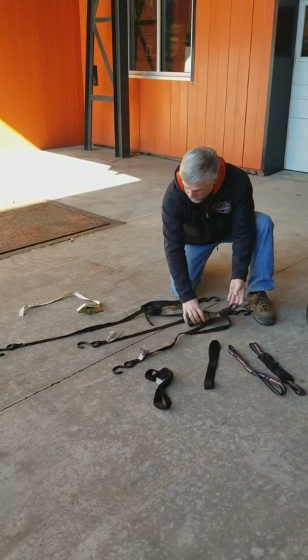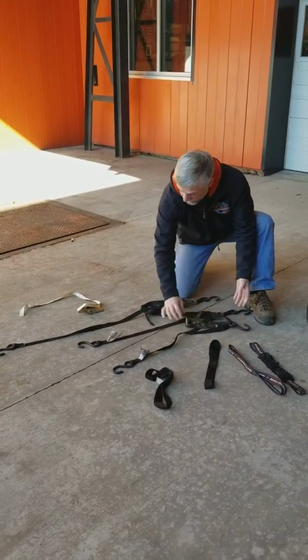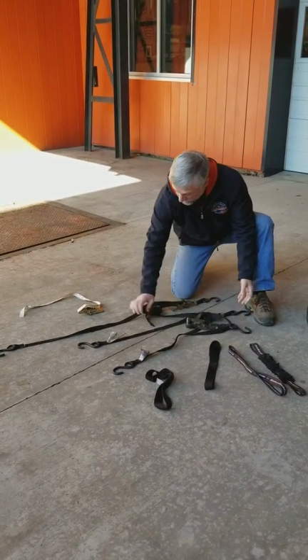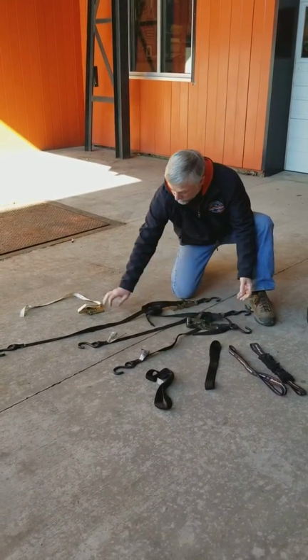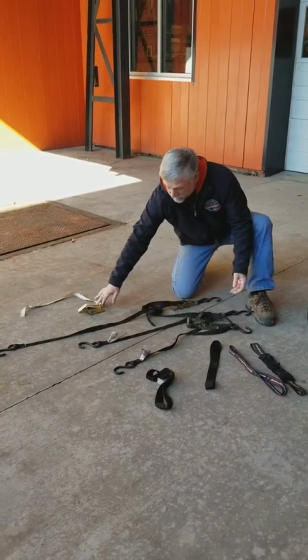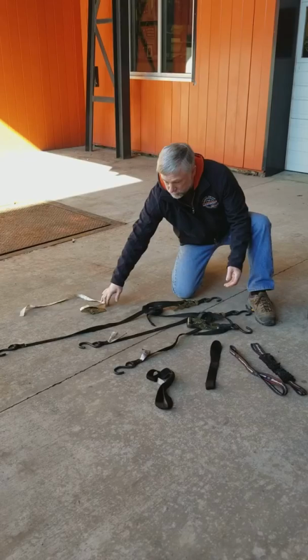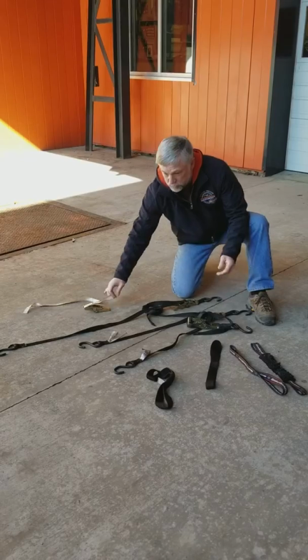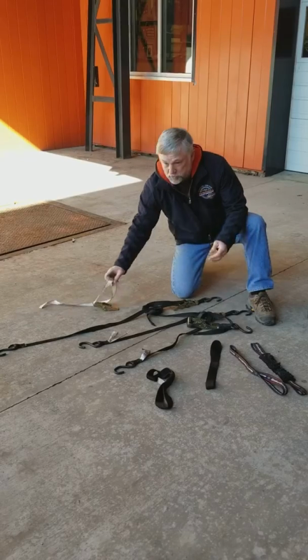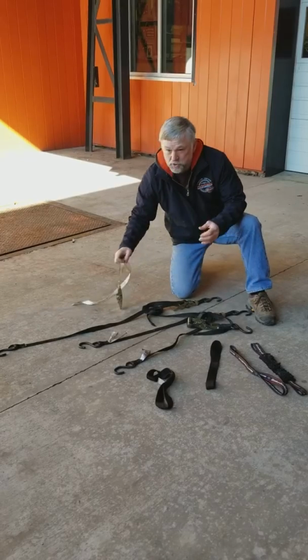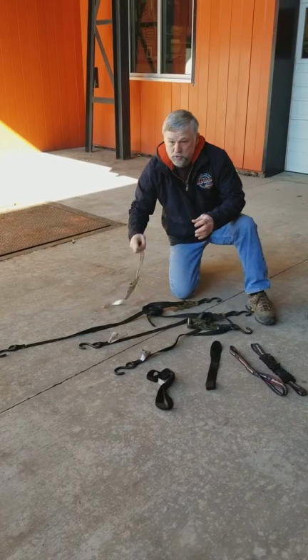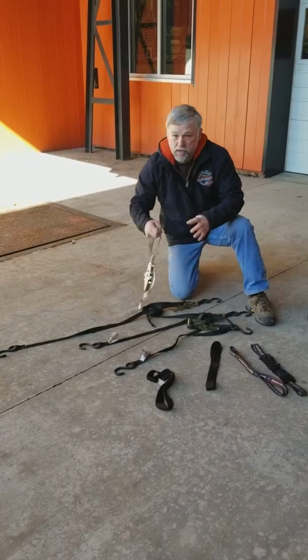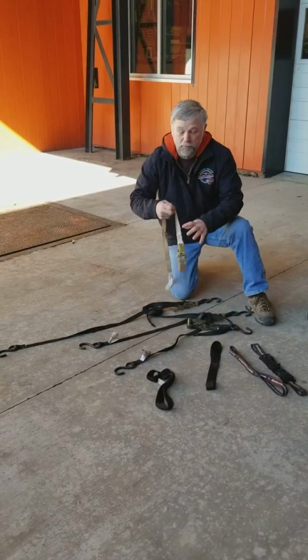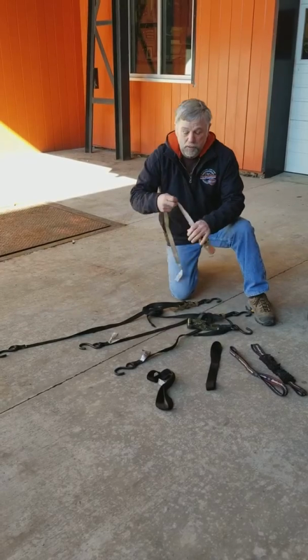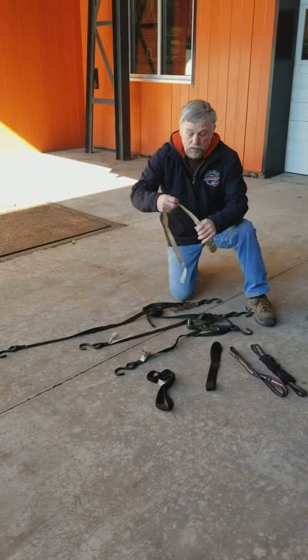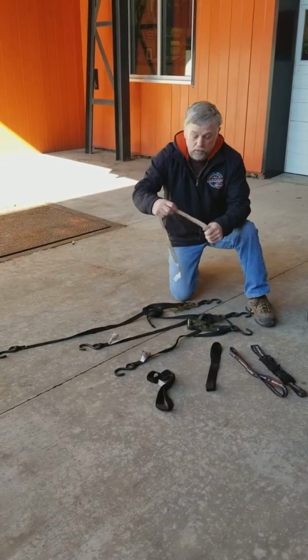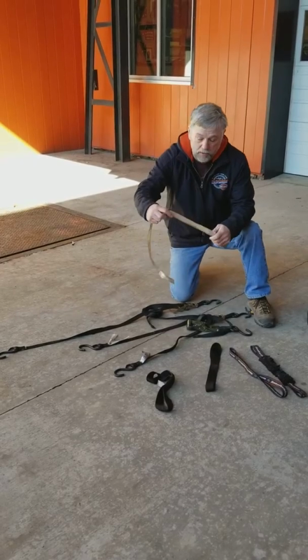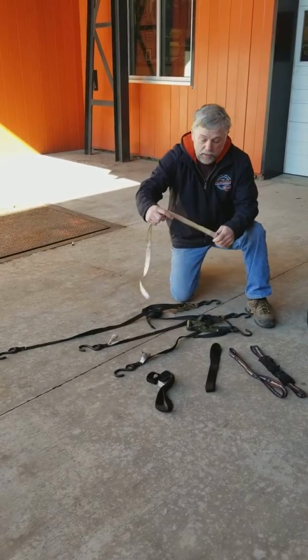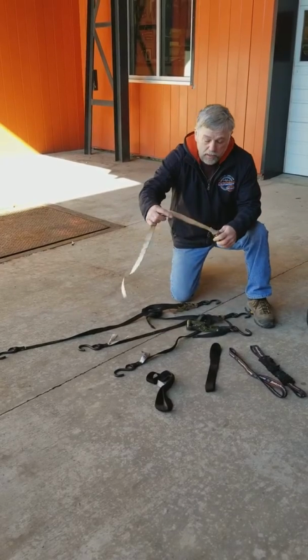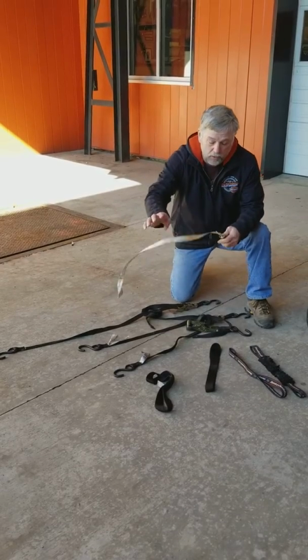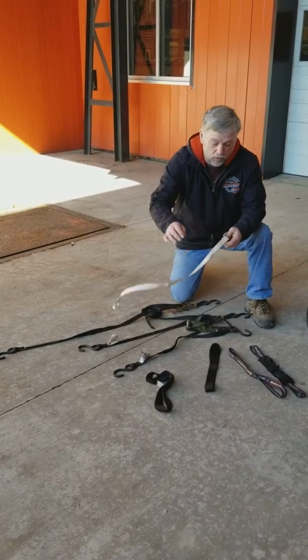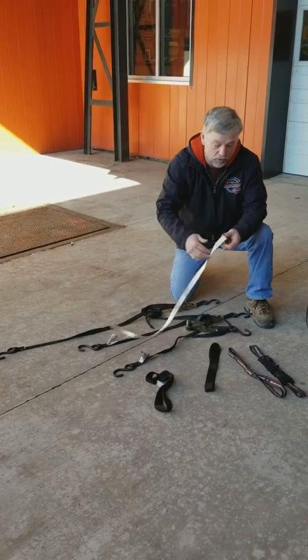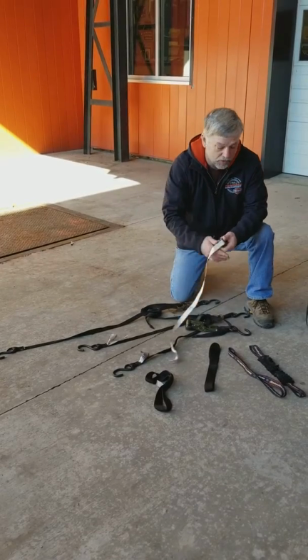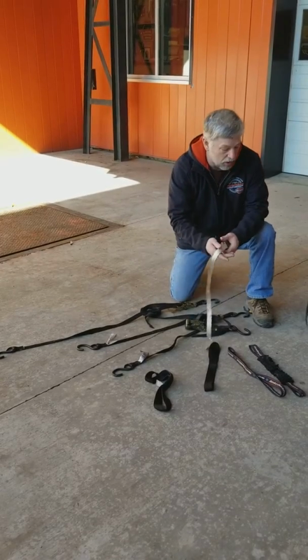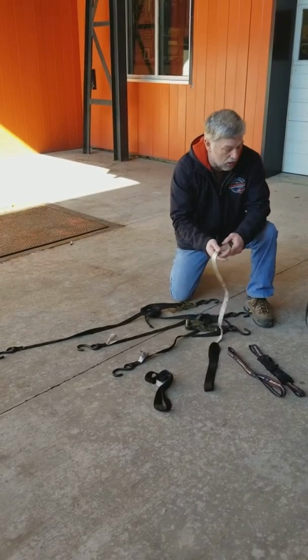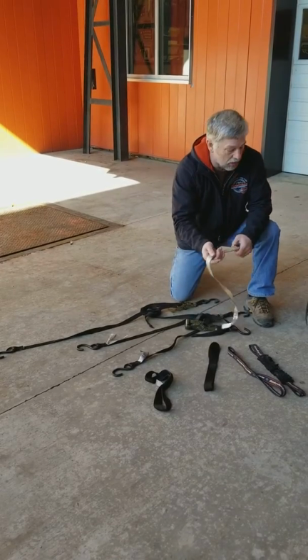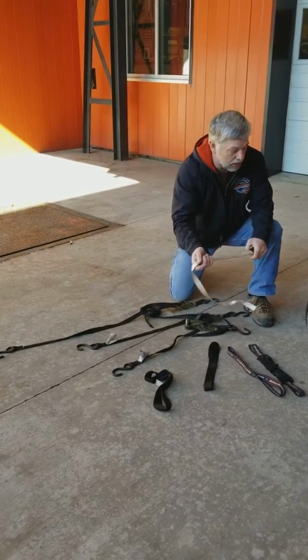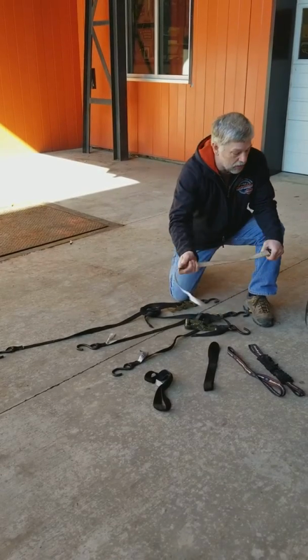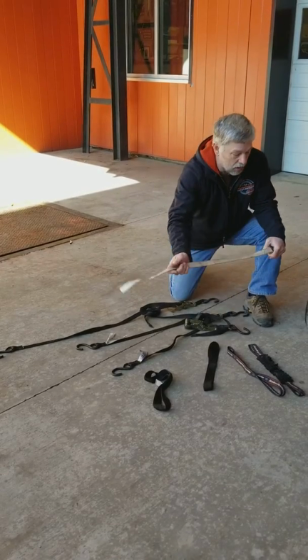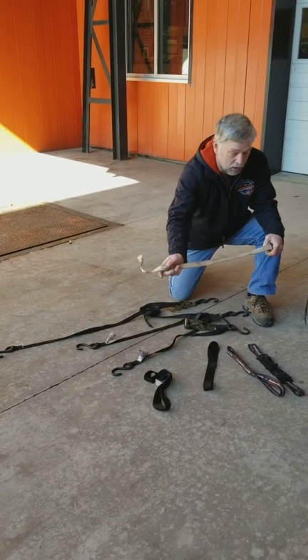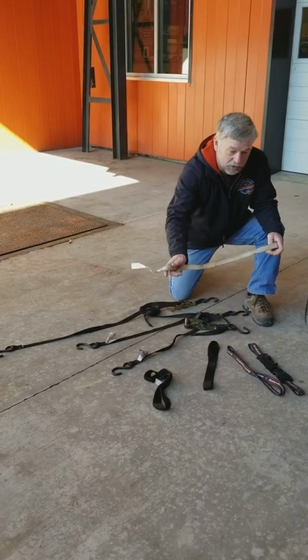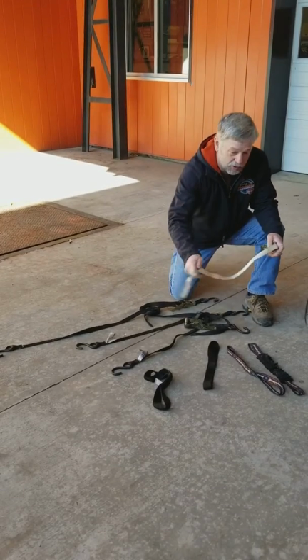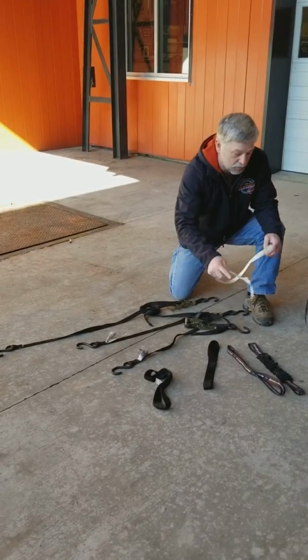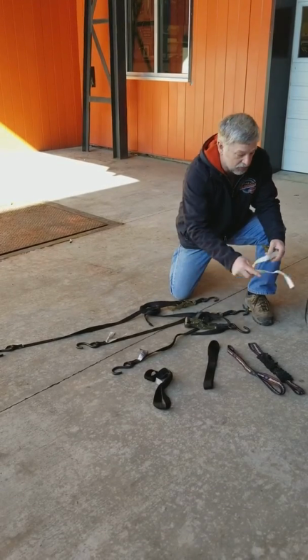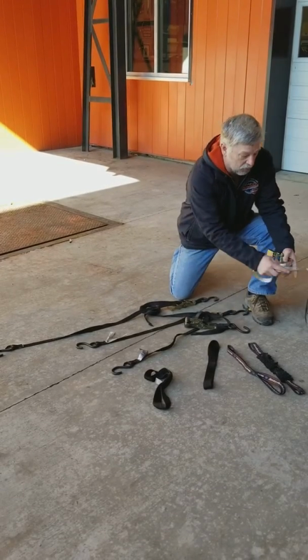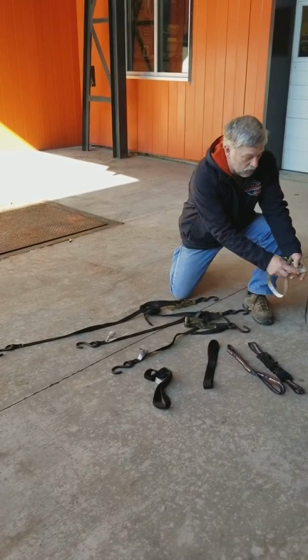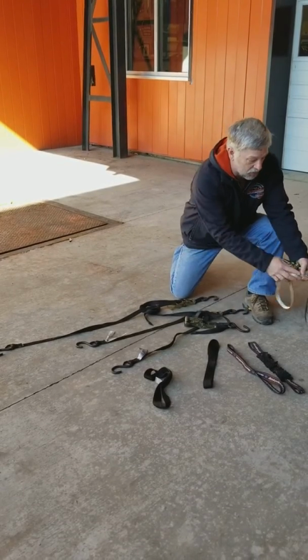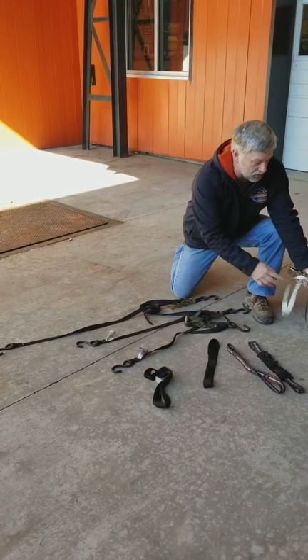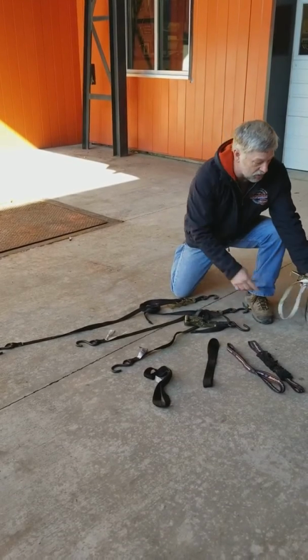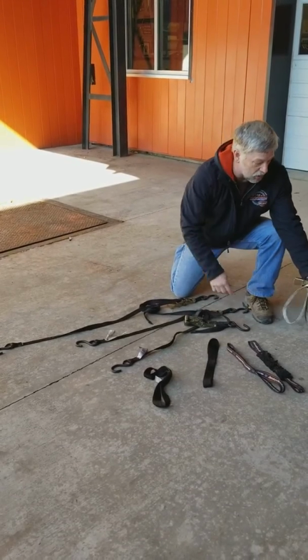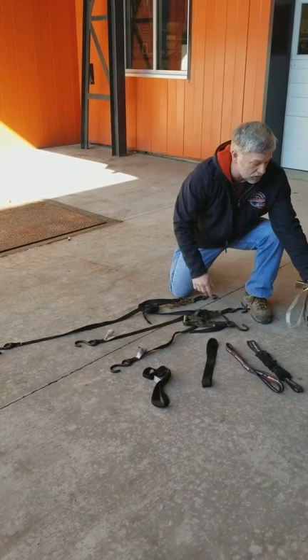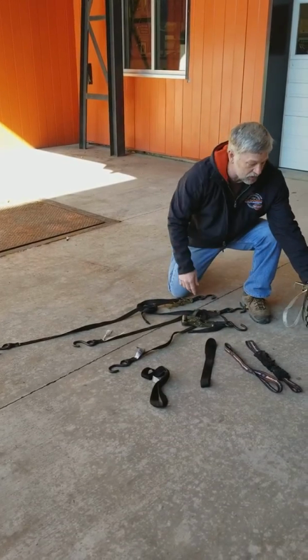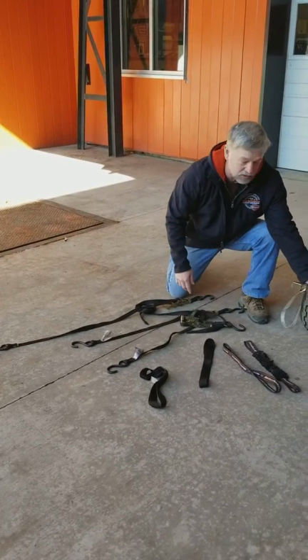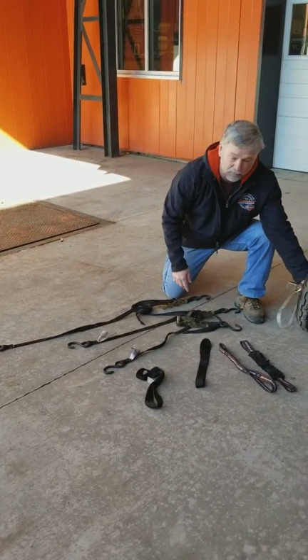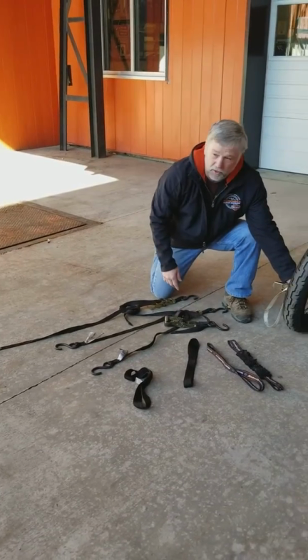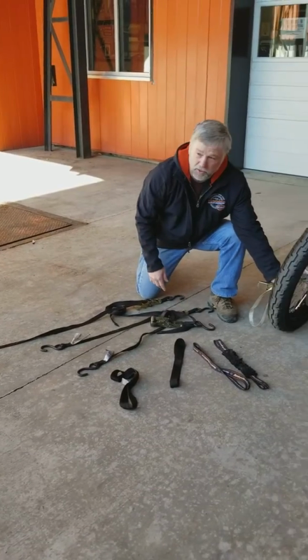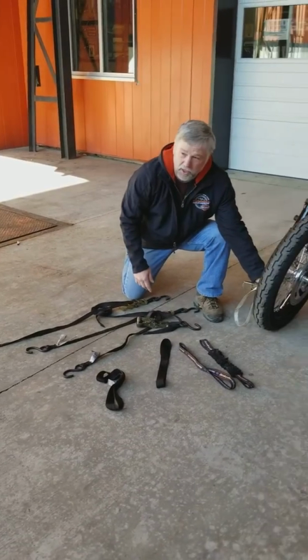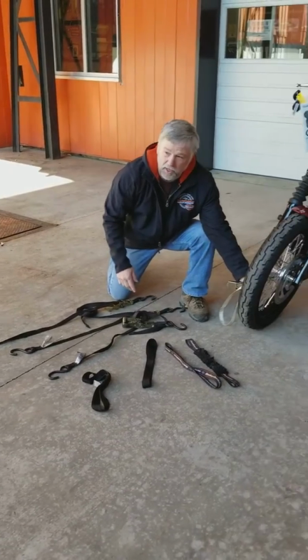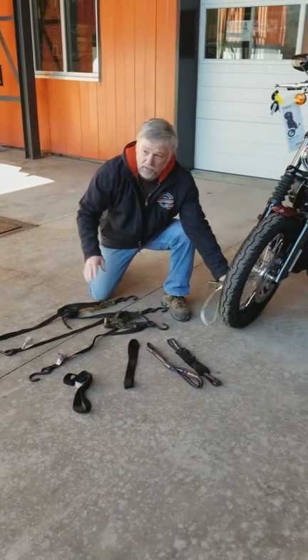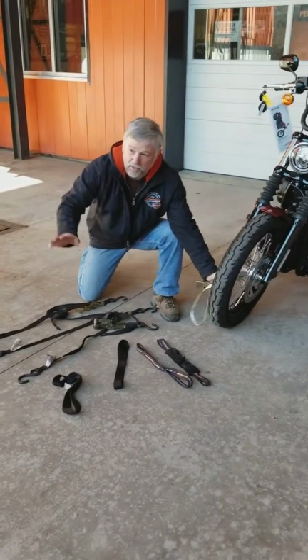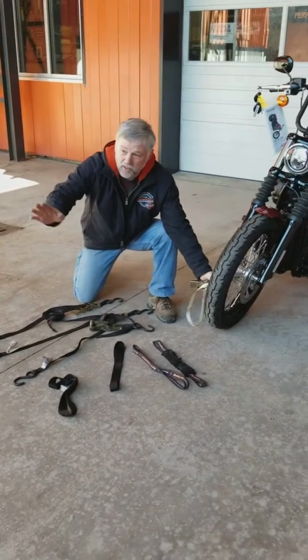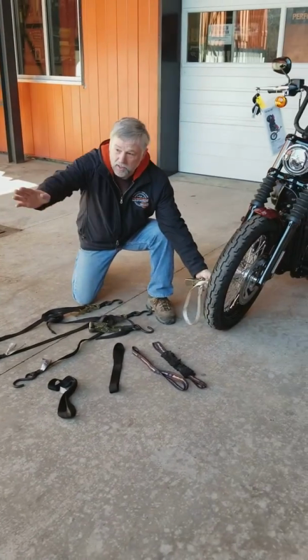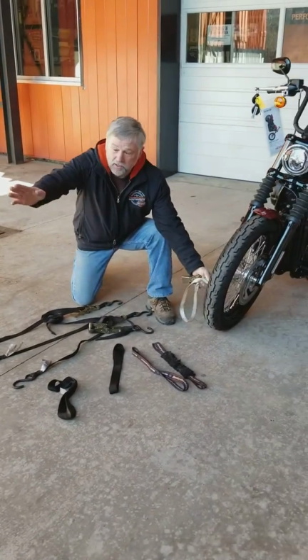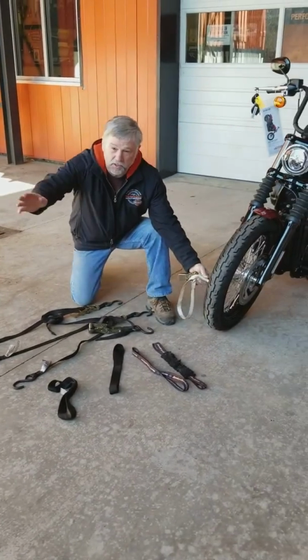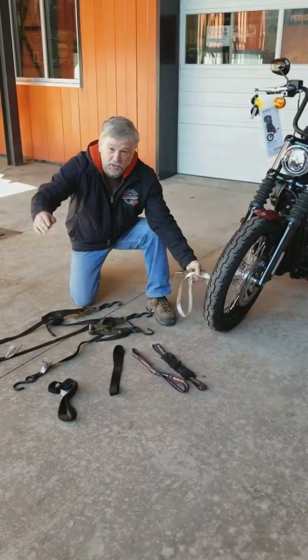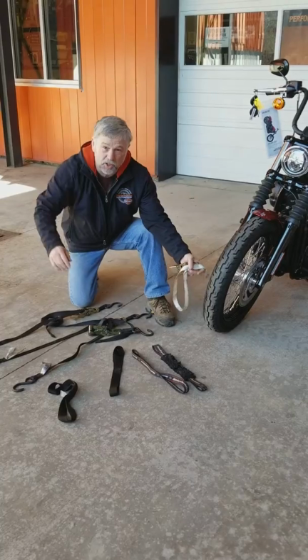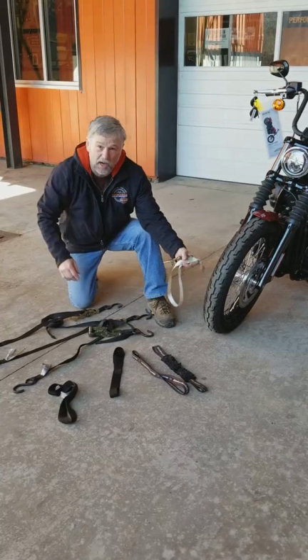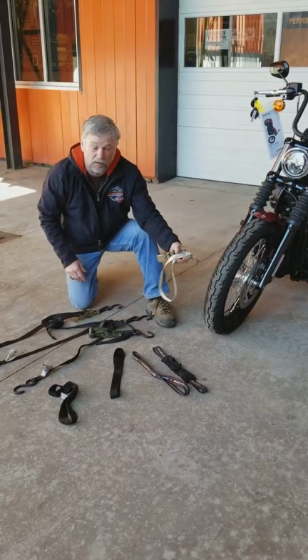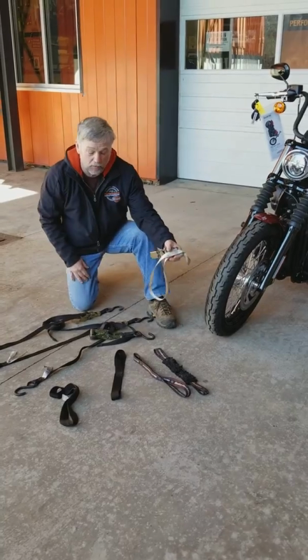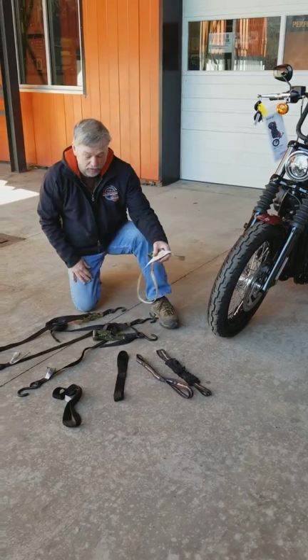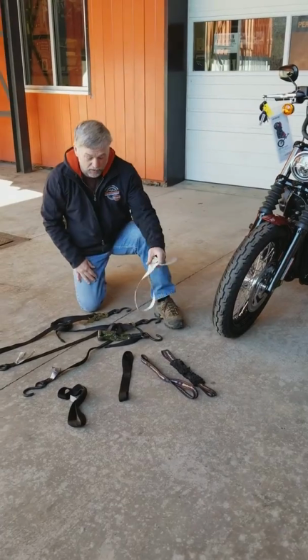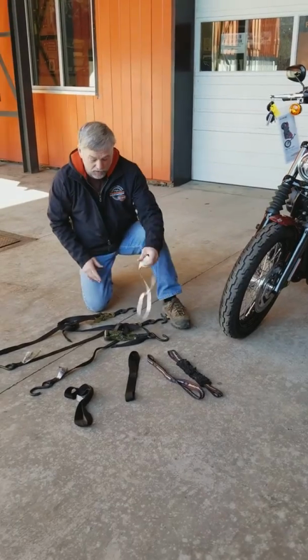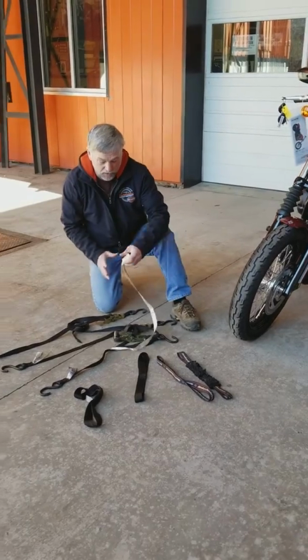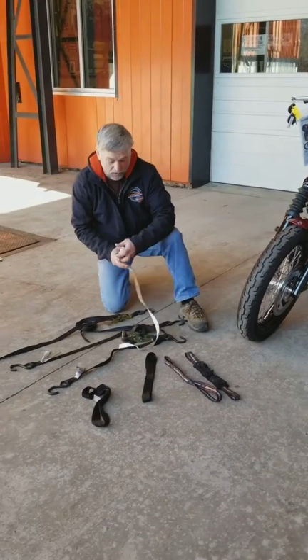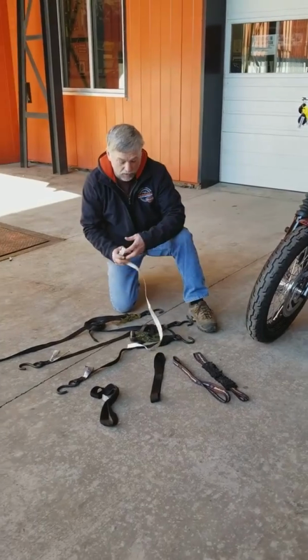I've got another strap here that I use, and all this one's for is the front tire to the chock, like it's in there.